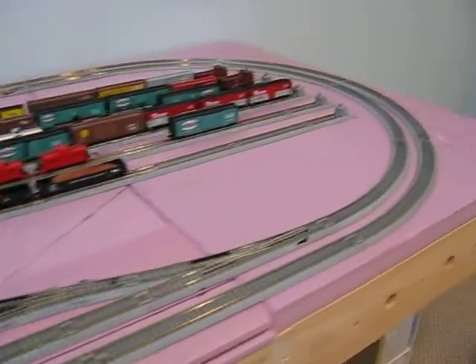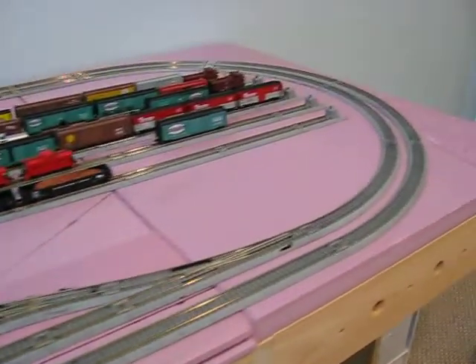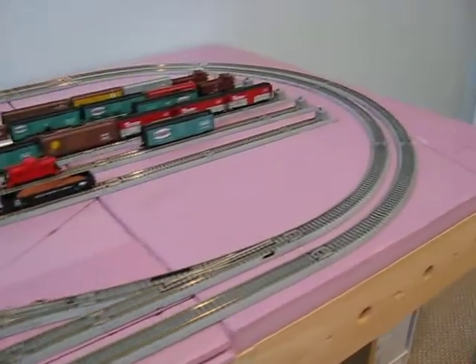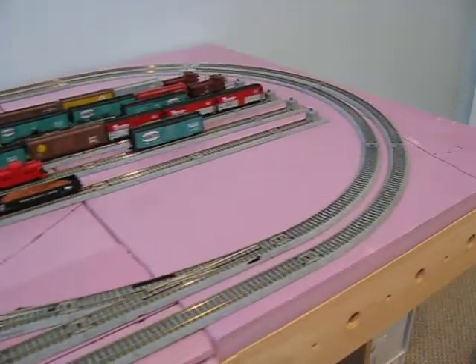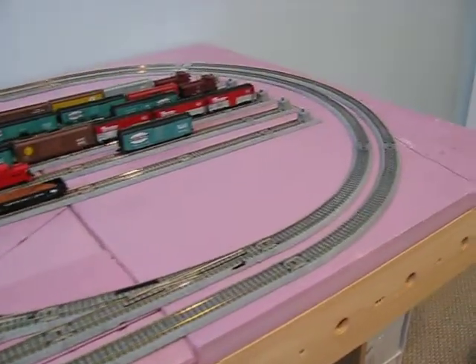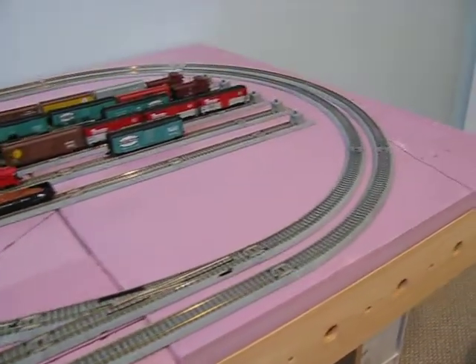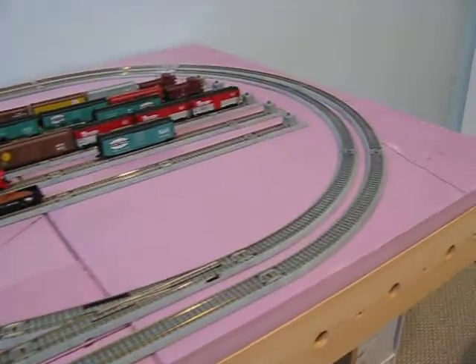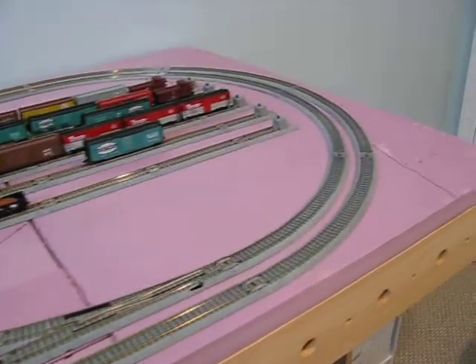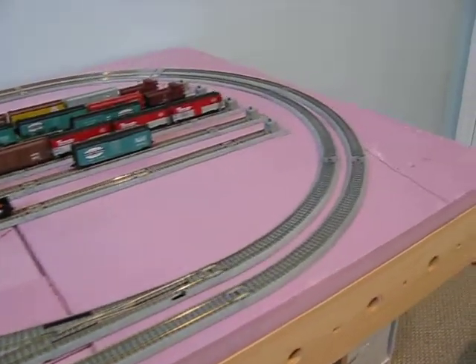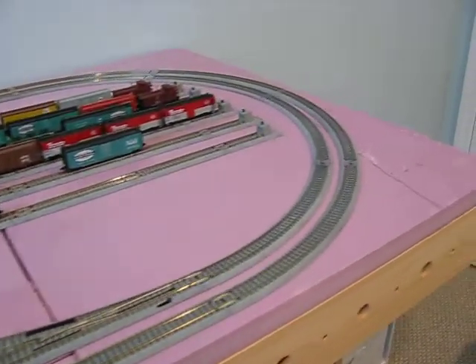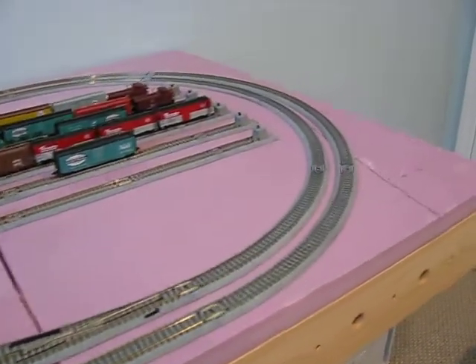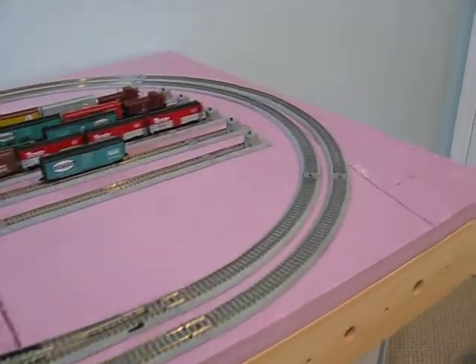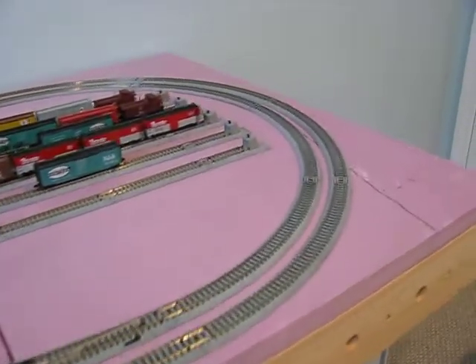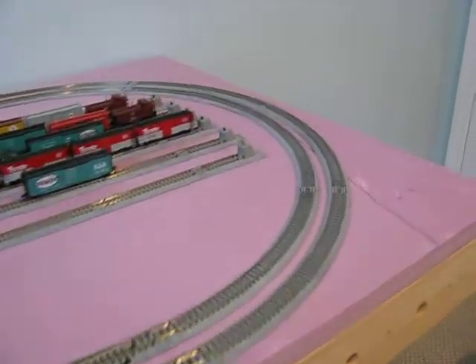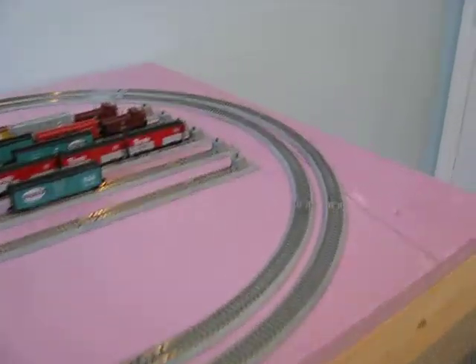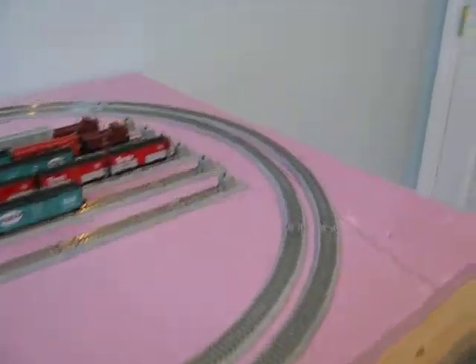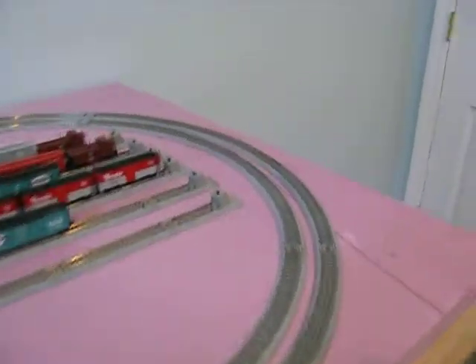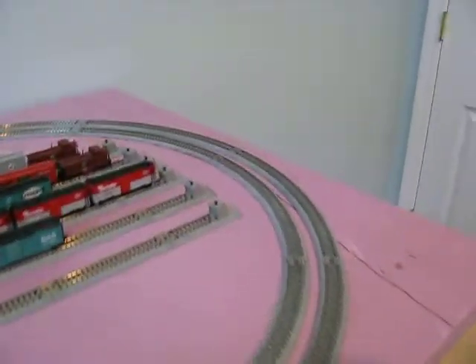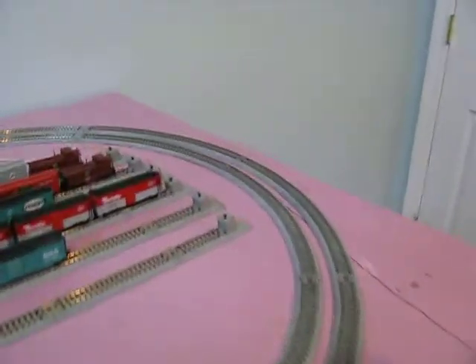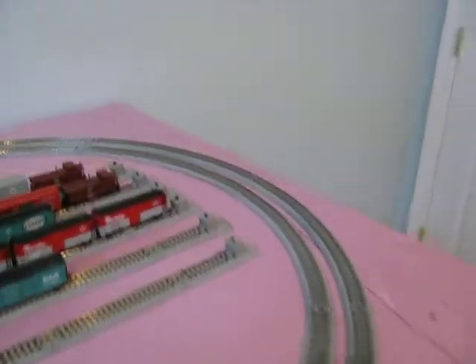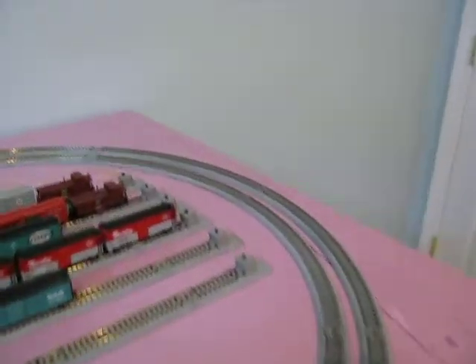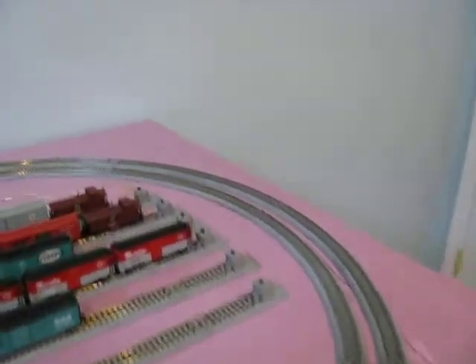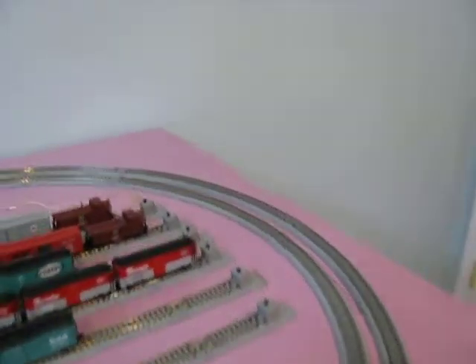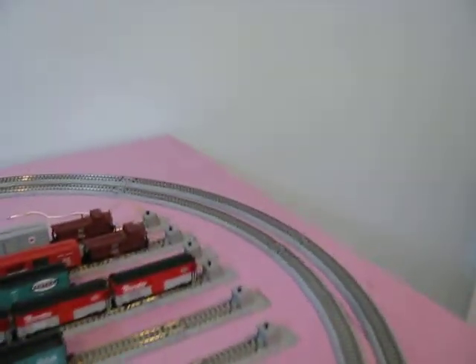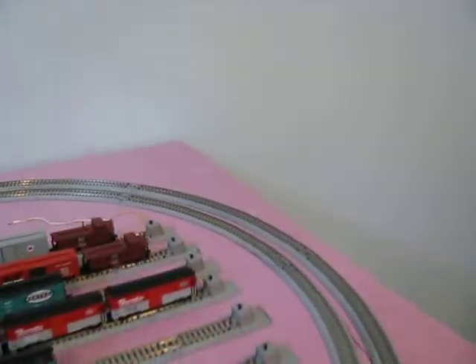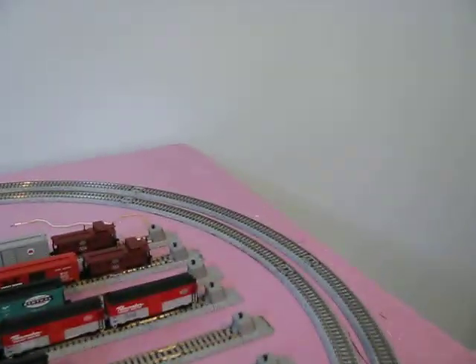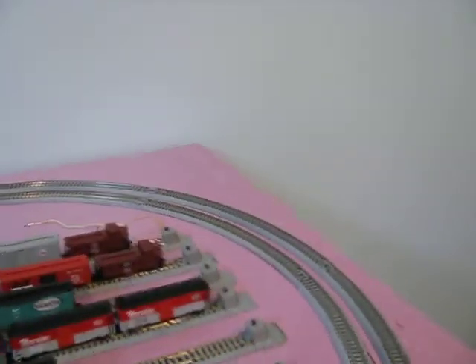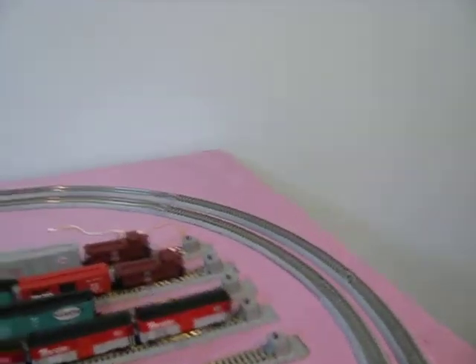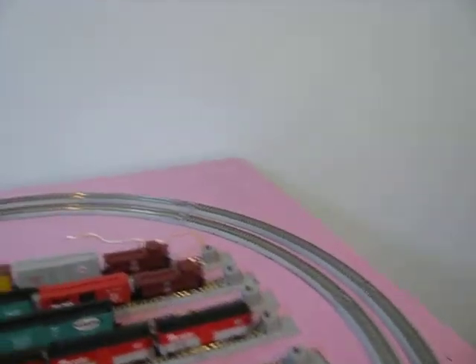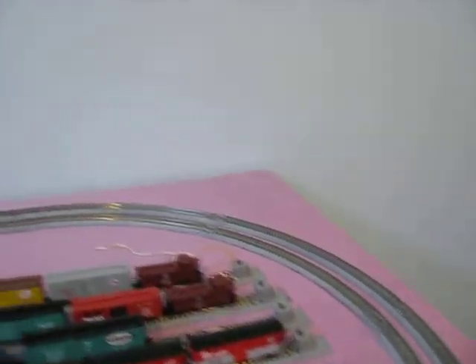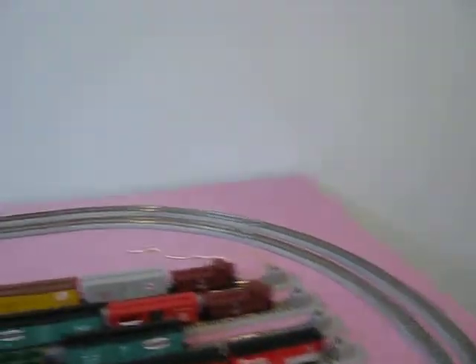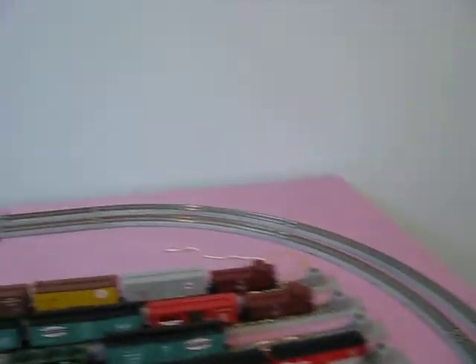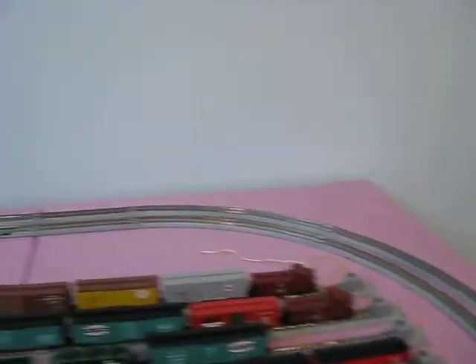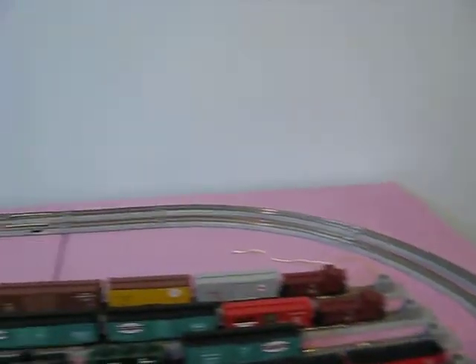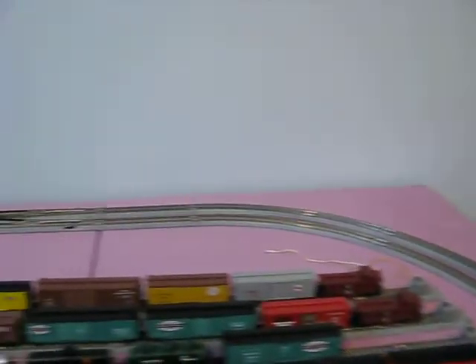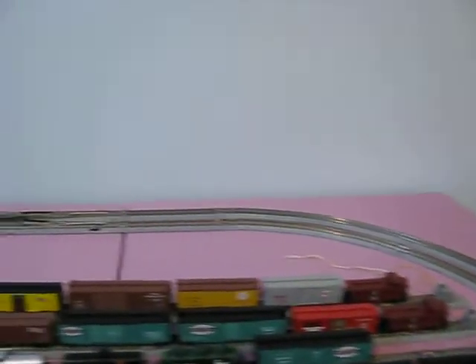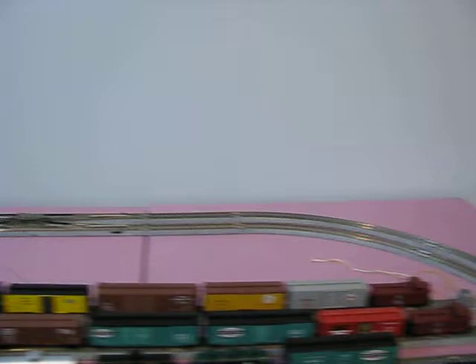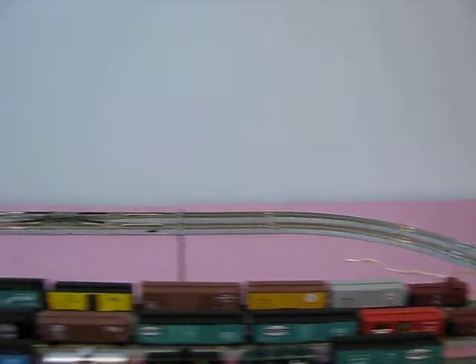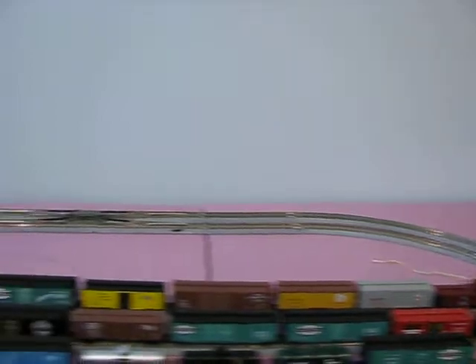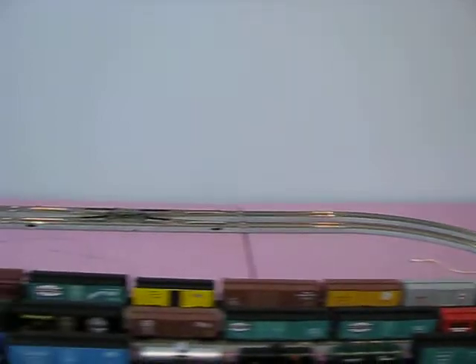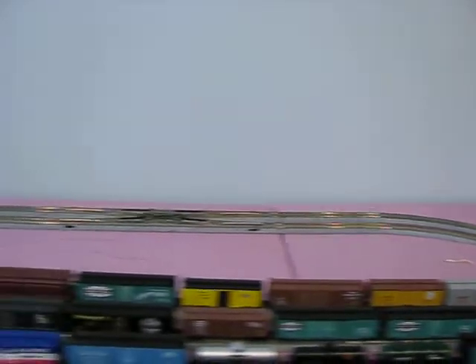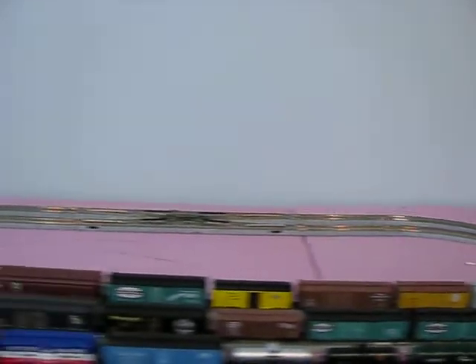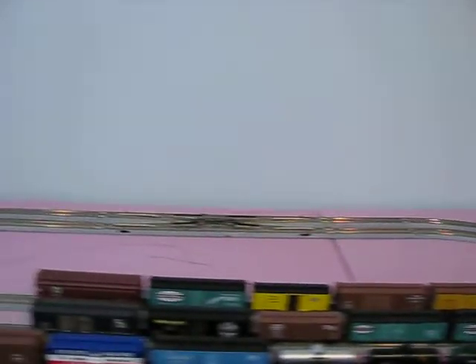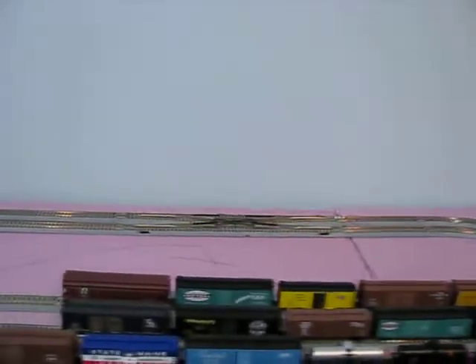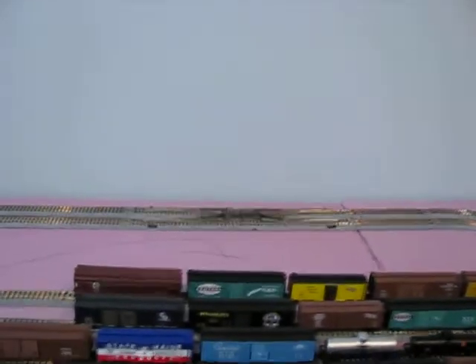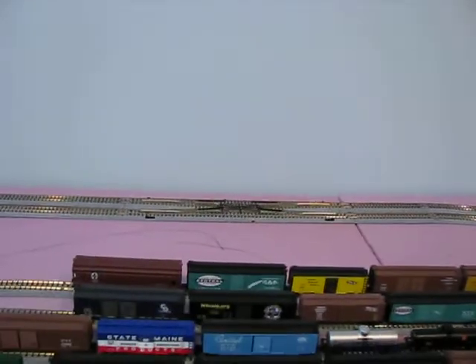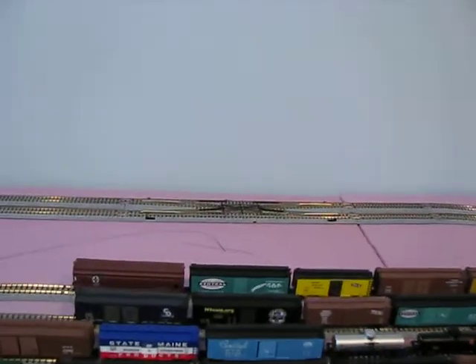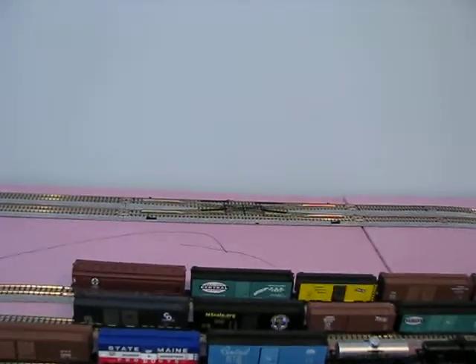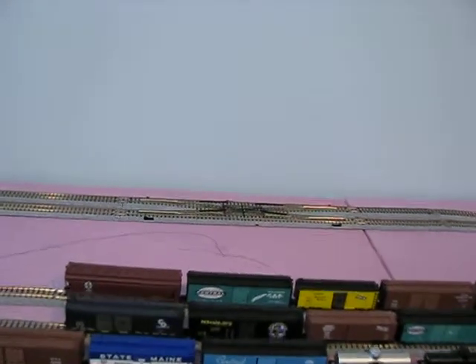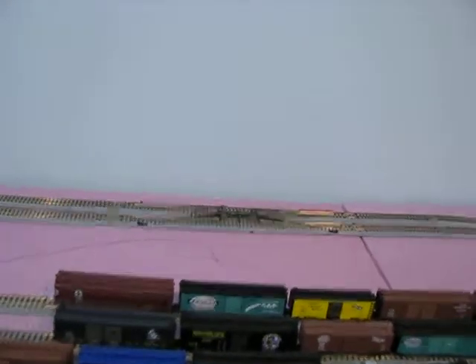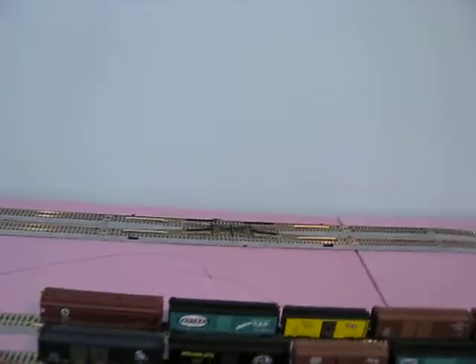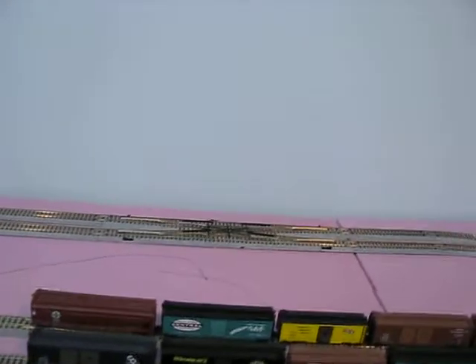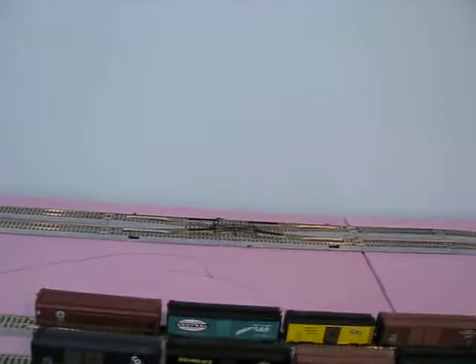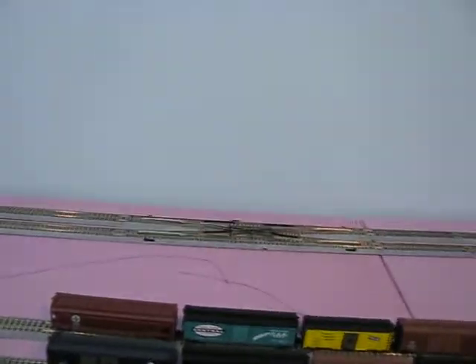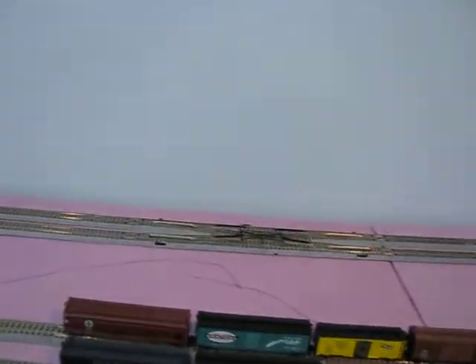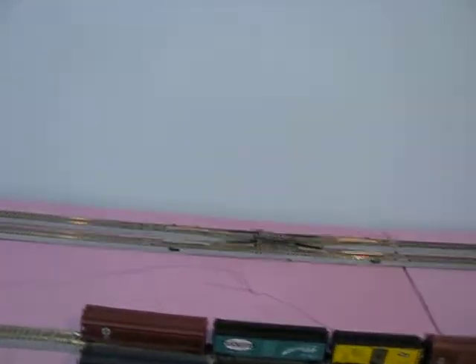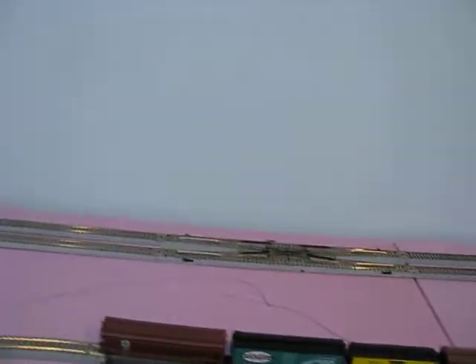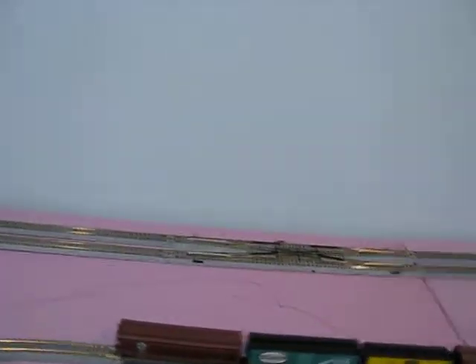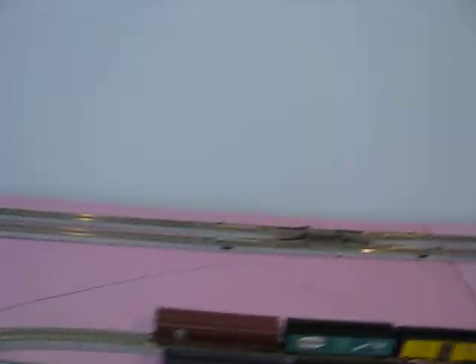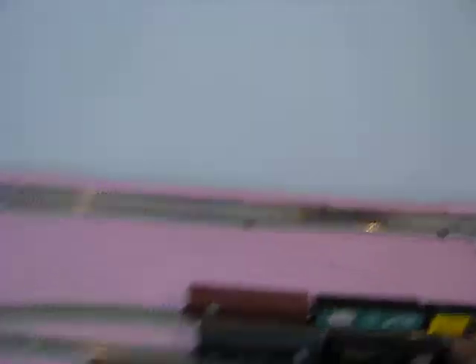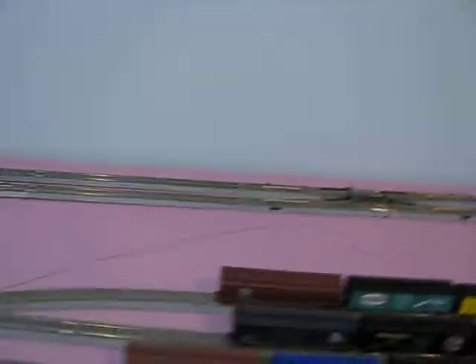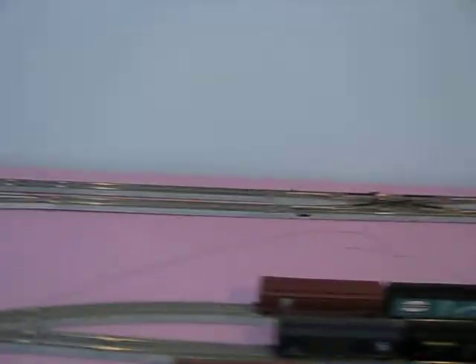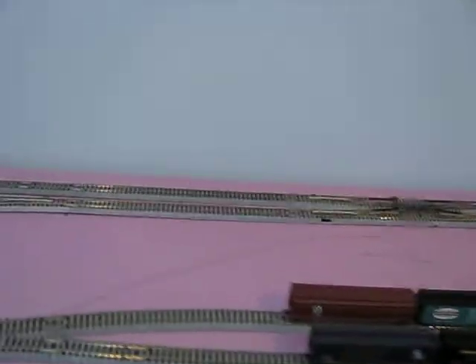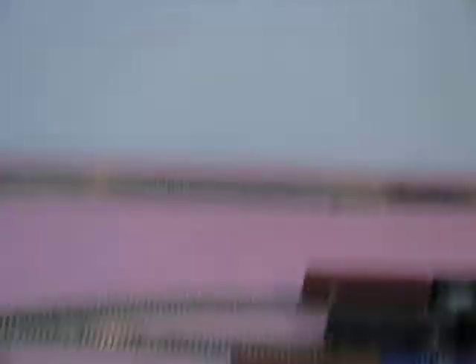You can see the track curves around. This is 30 inches wide. Double crossover there, so a train coming—